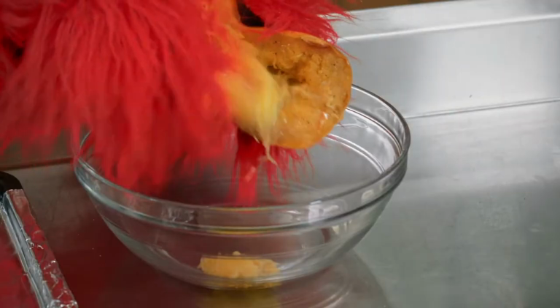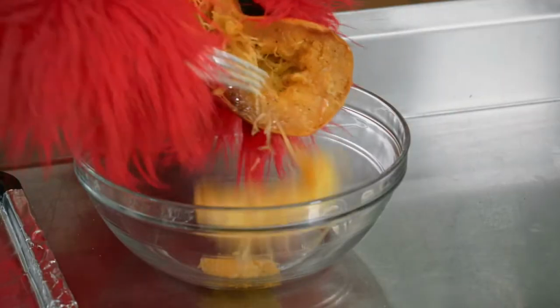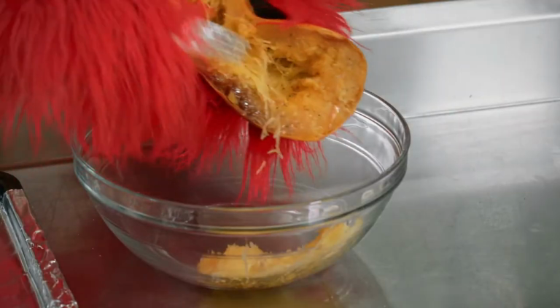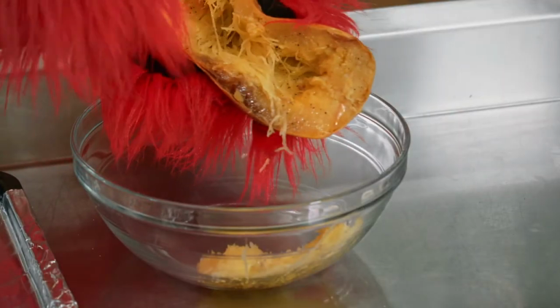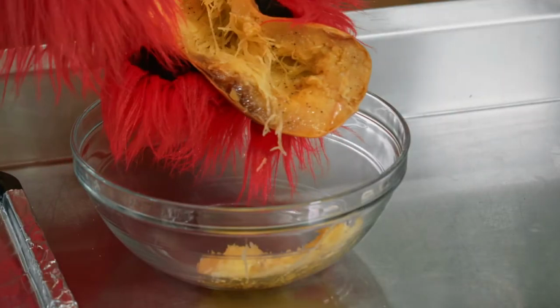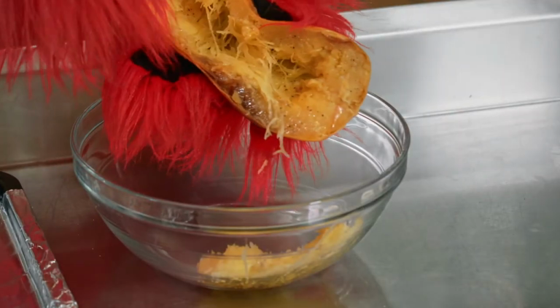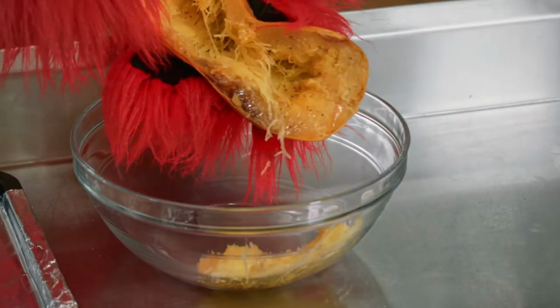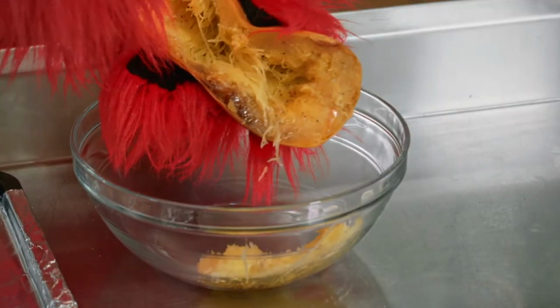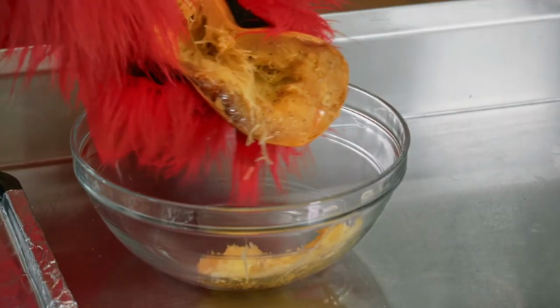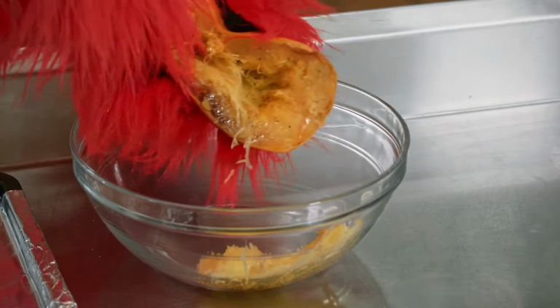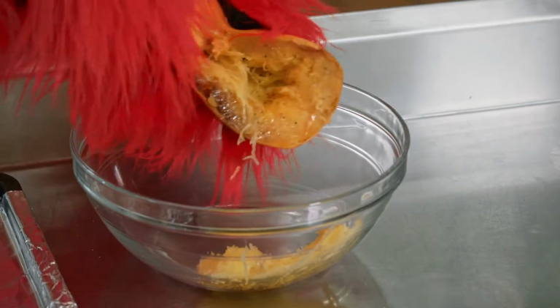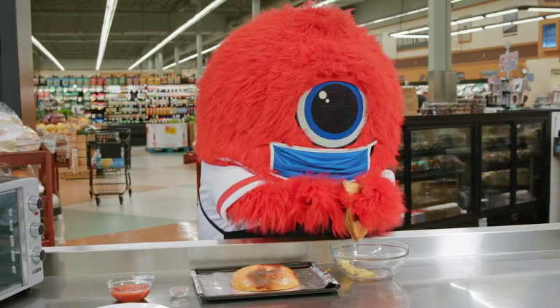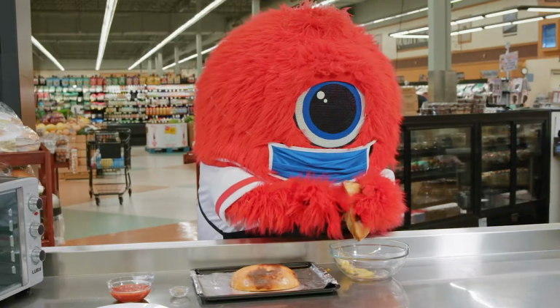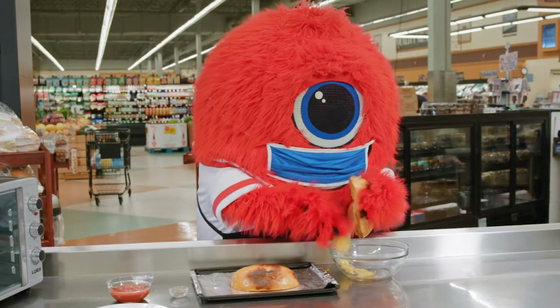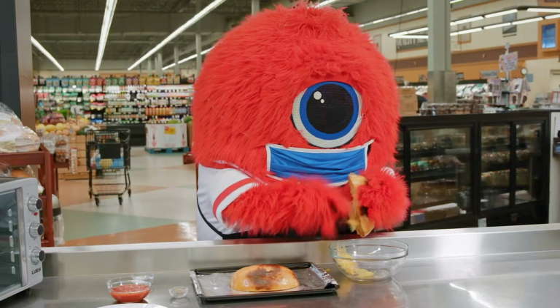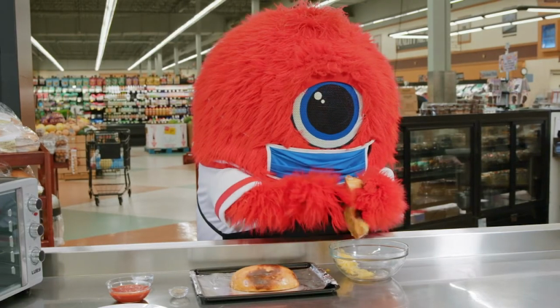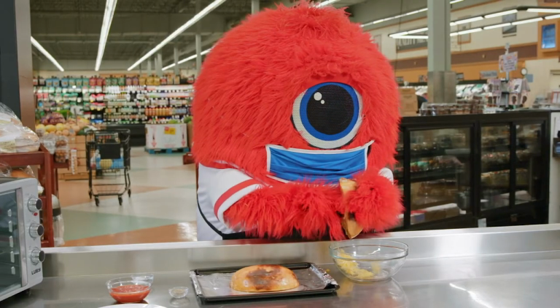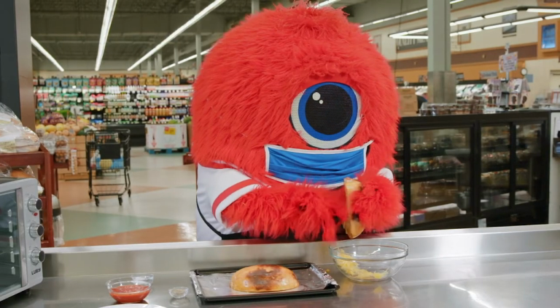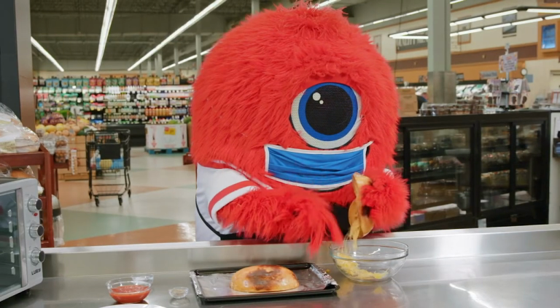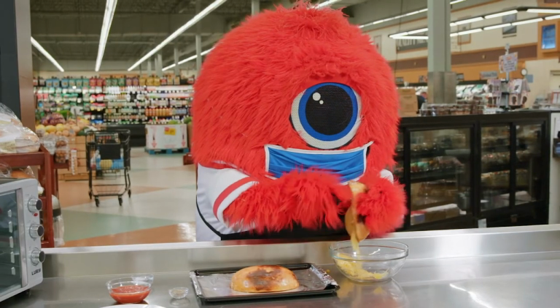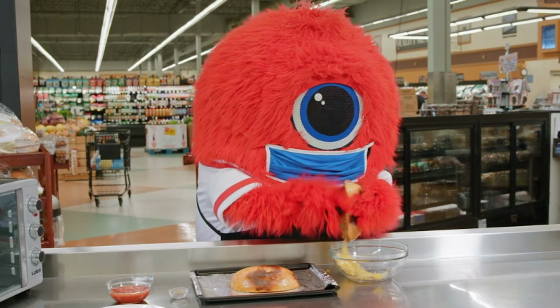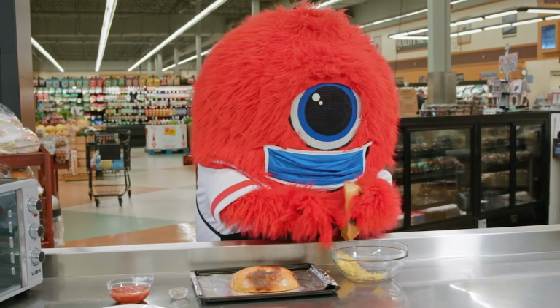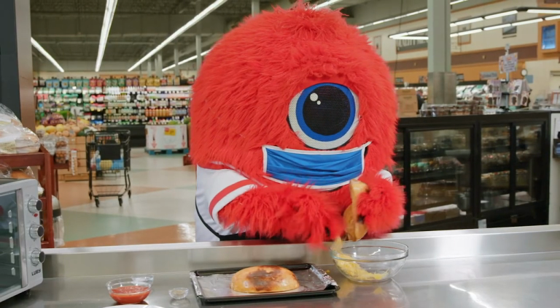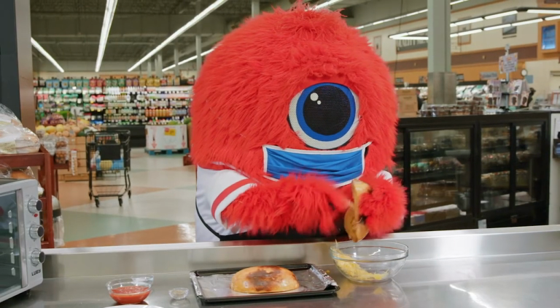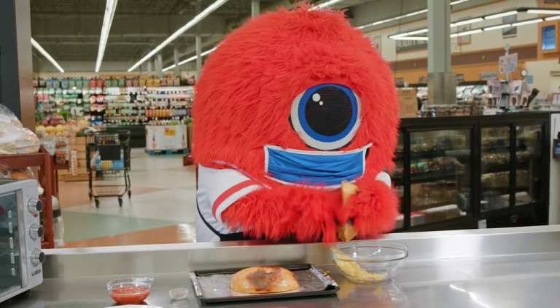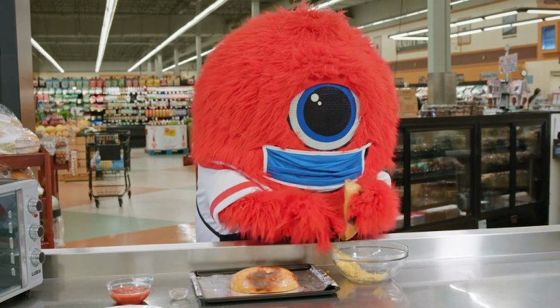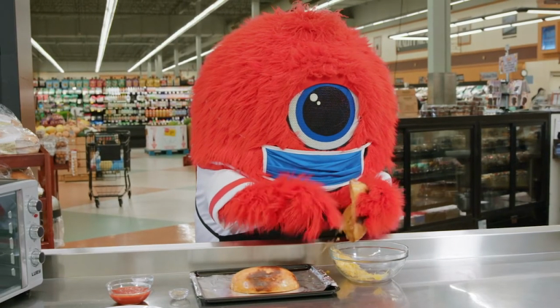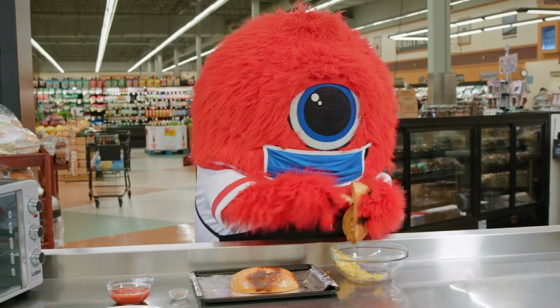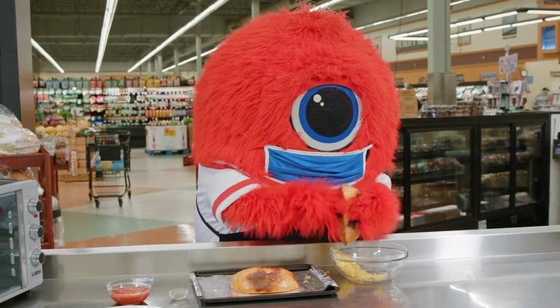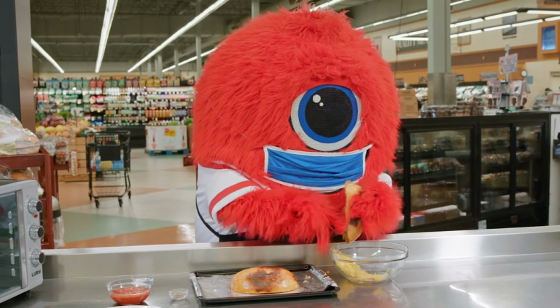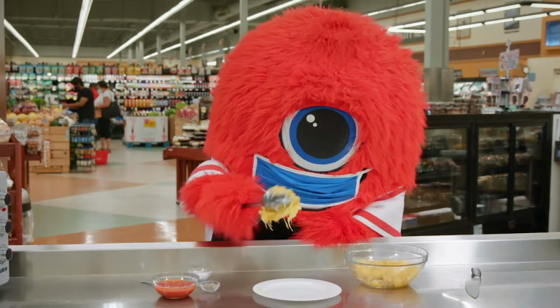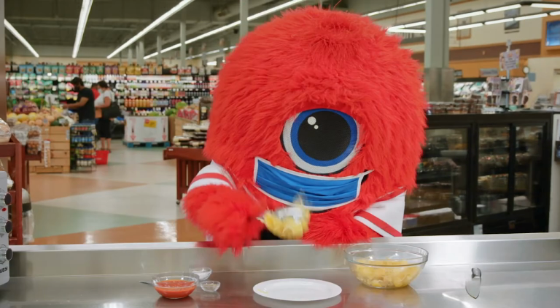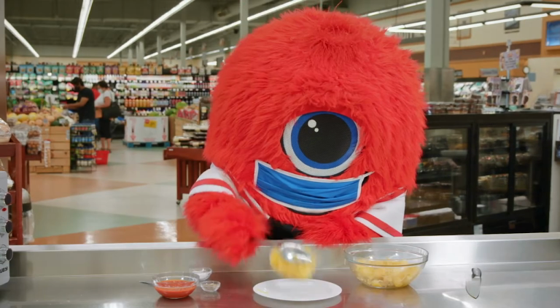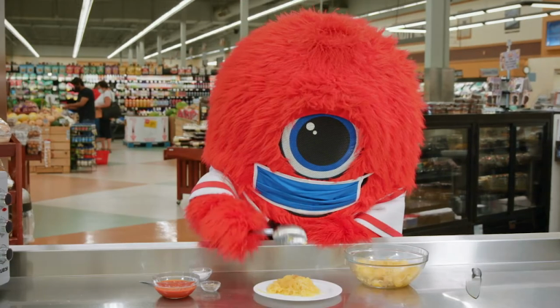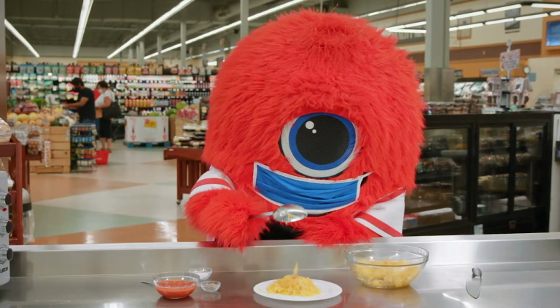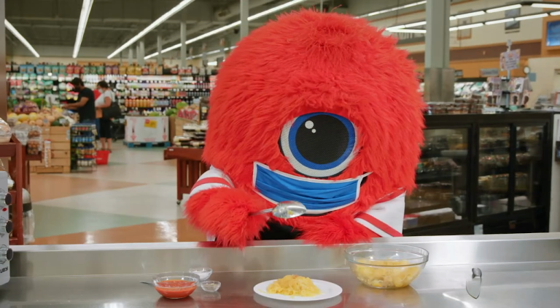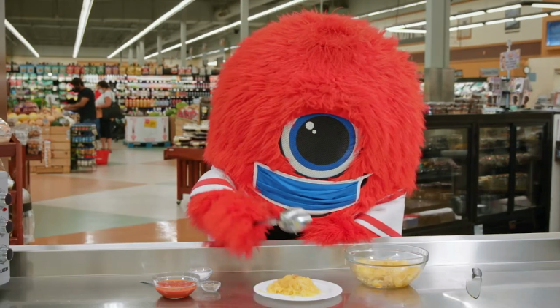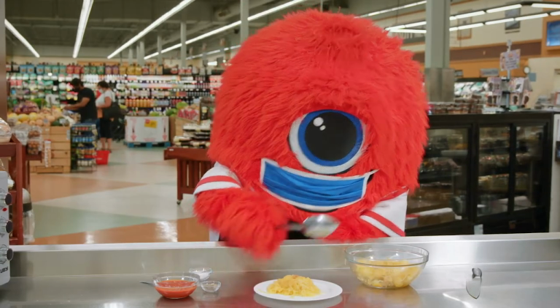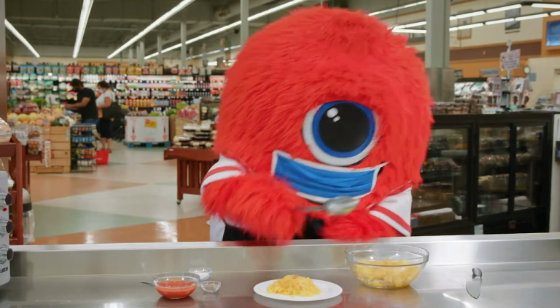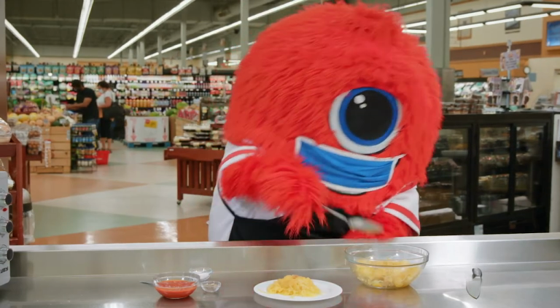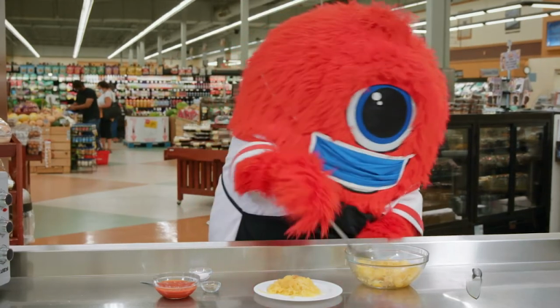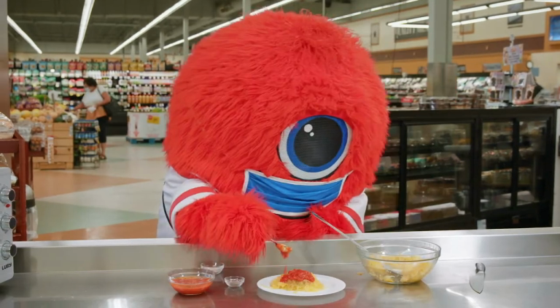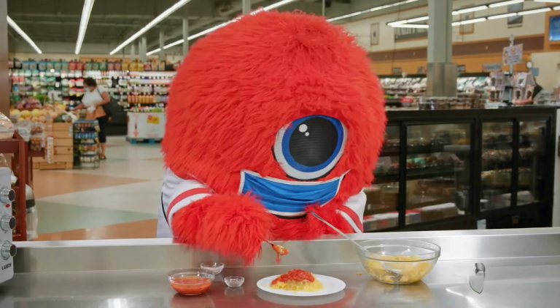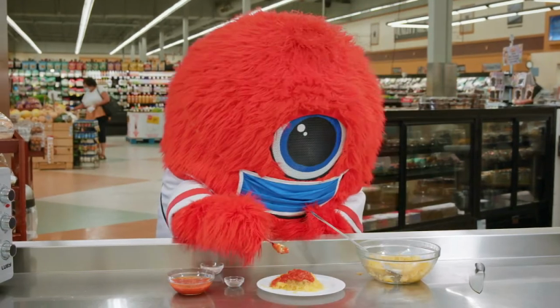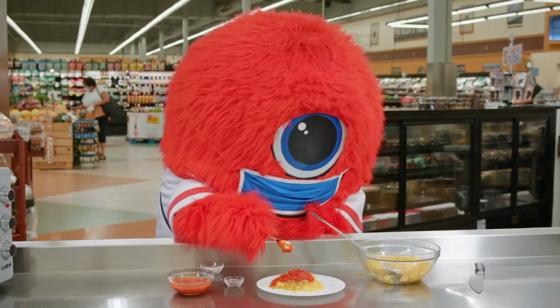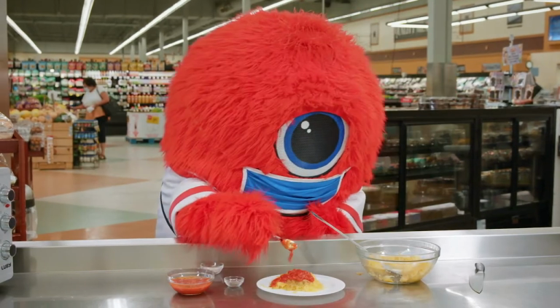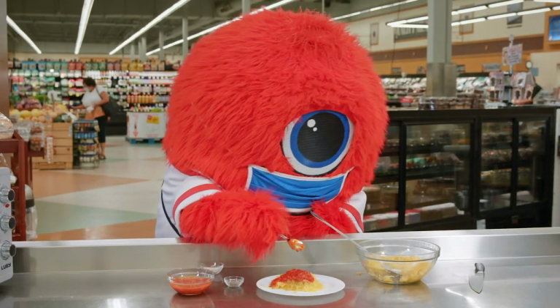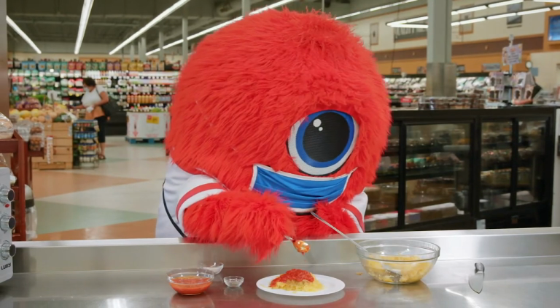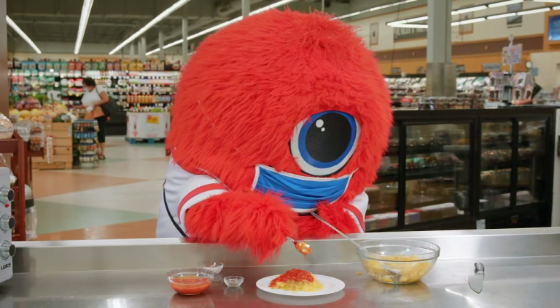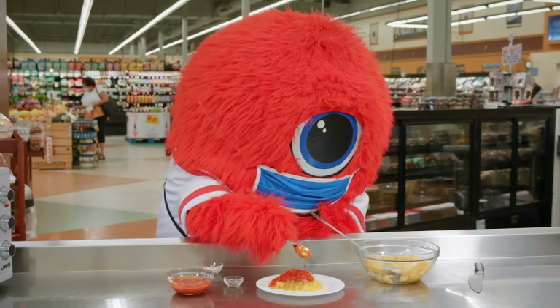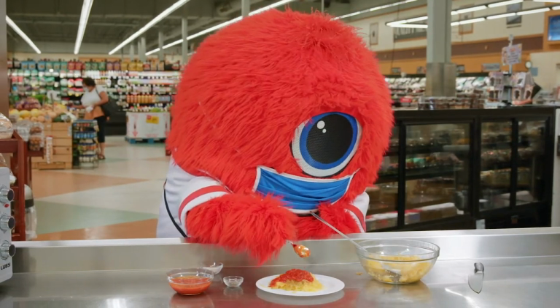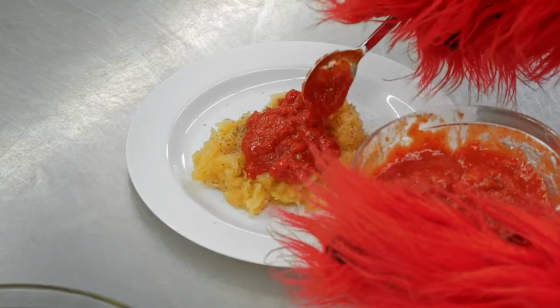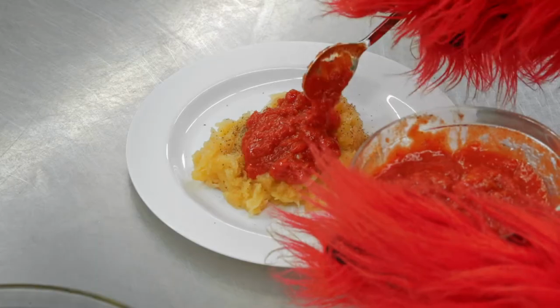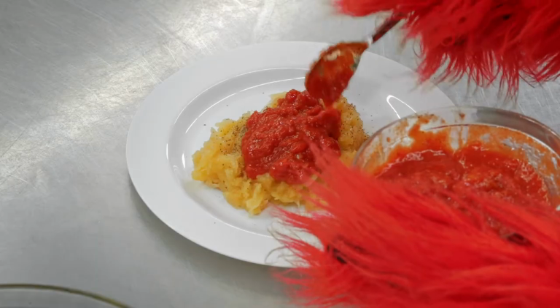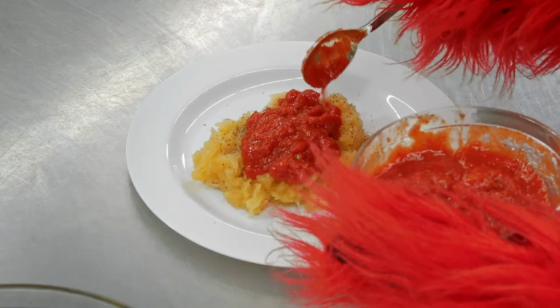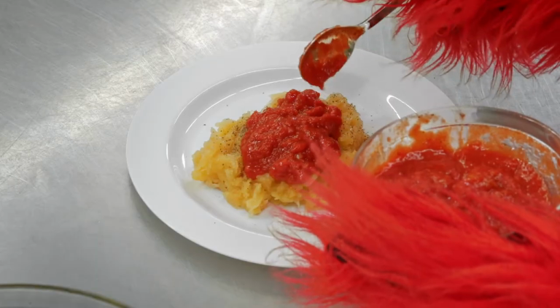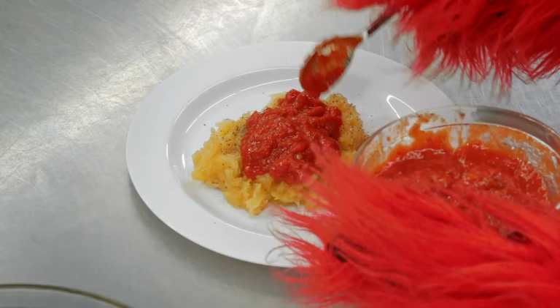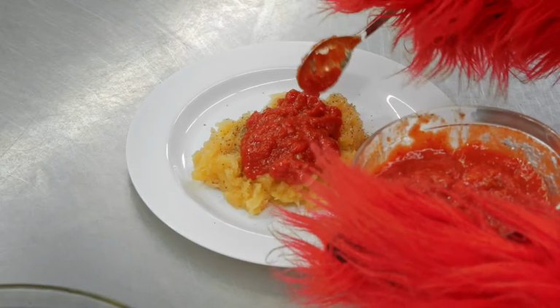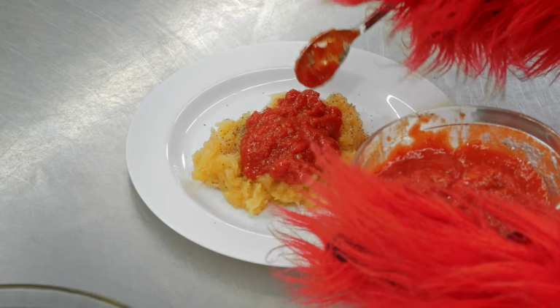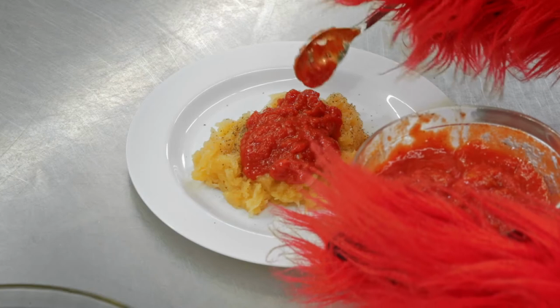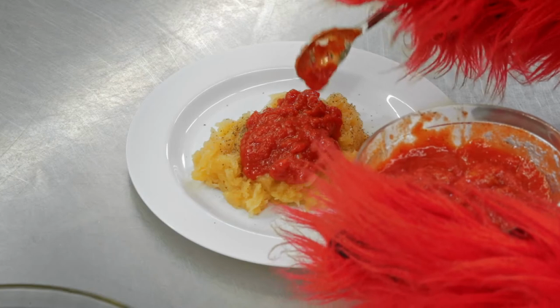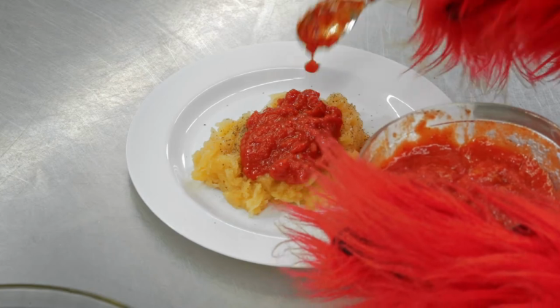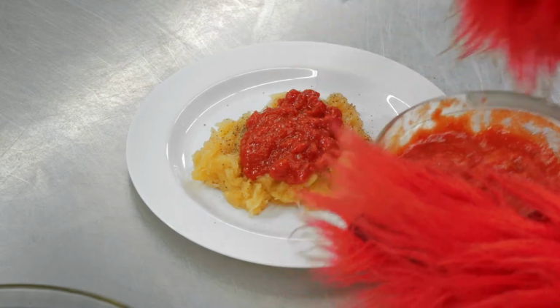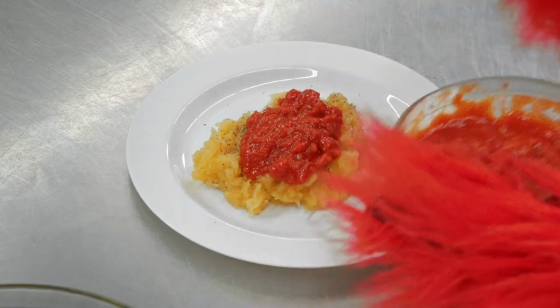Using a fork, scrape out the spaghetti-like strands. Lastly, season with your favorite spices and sauce.